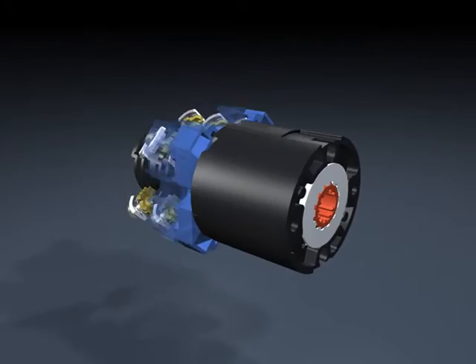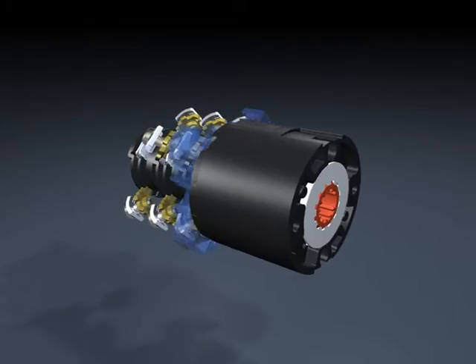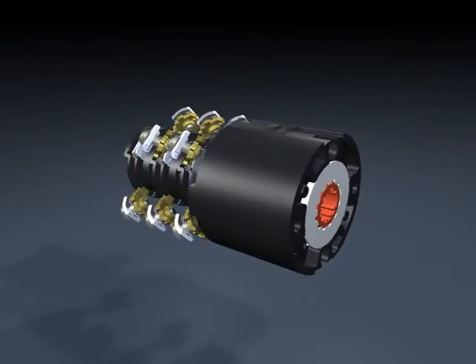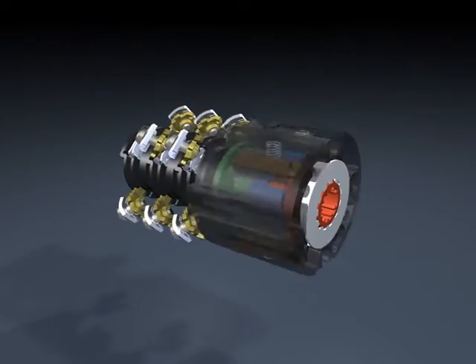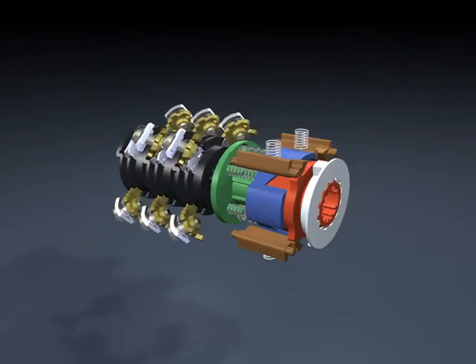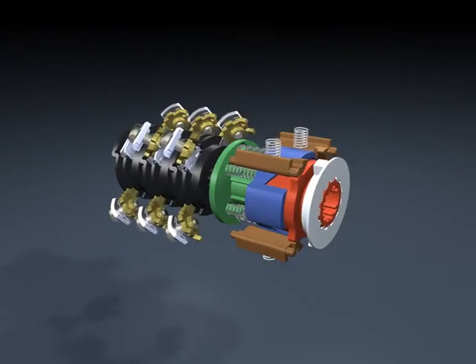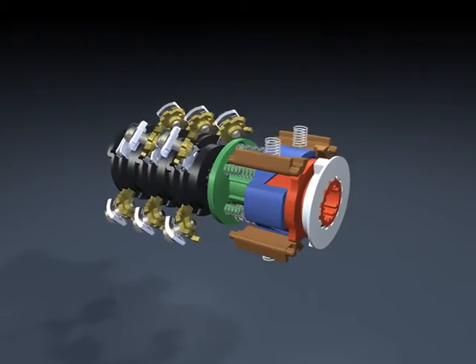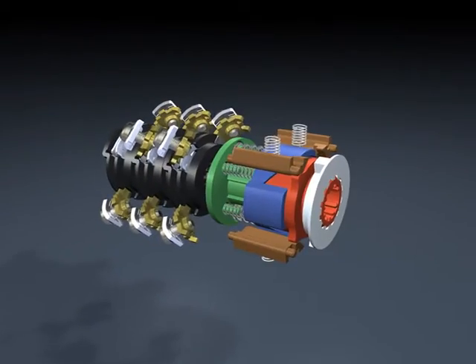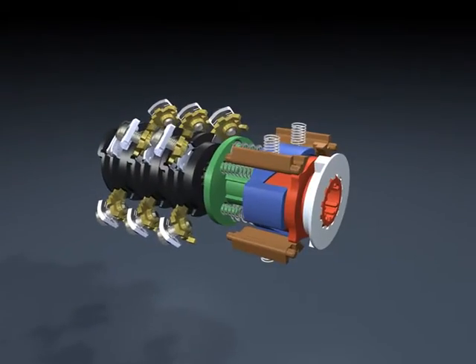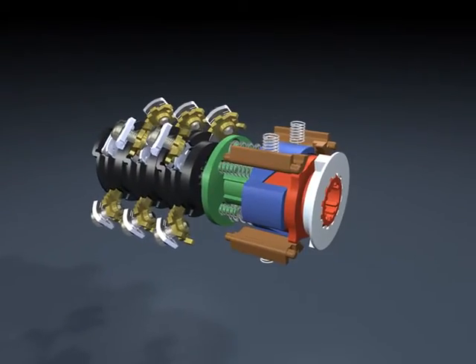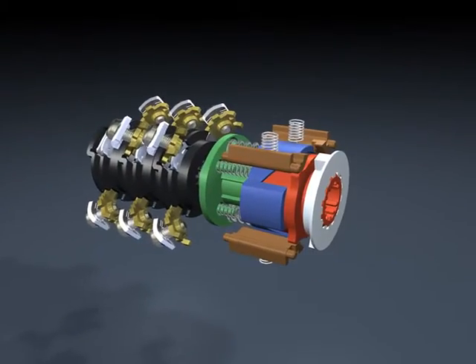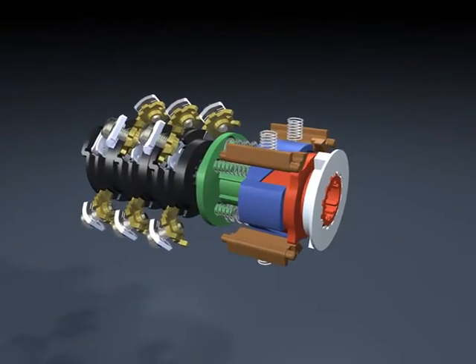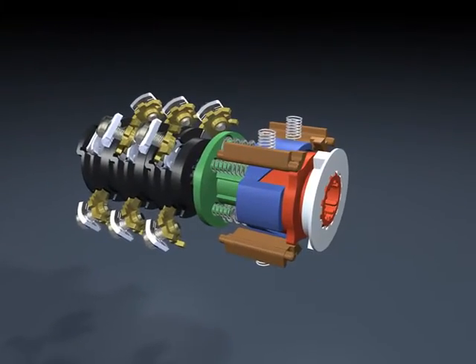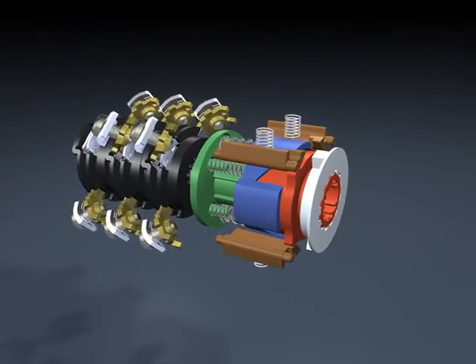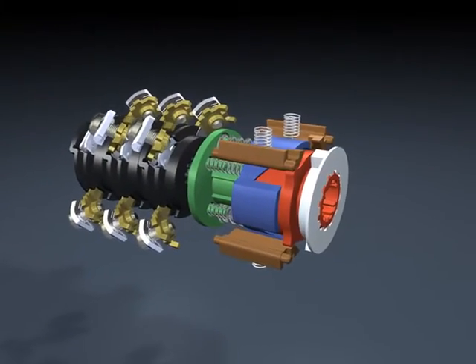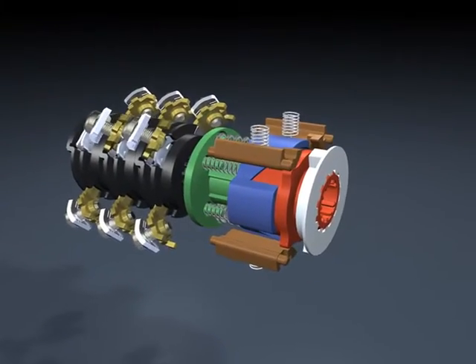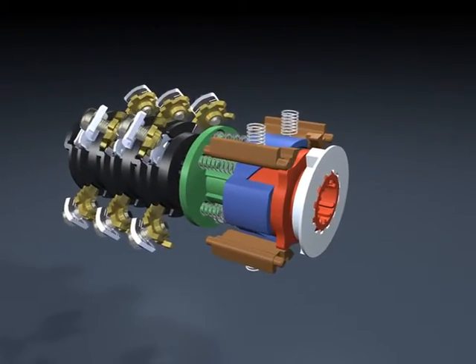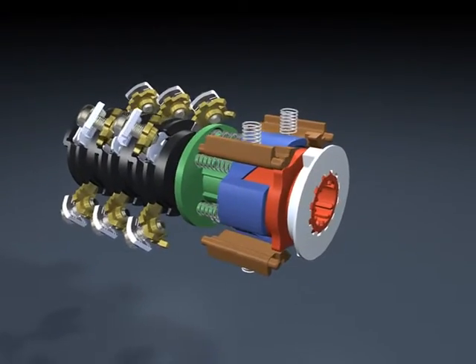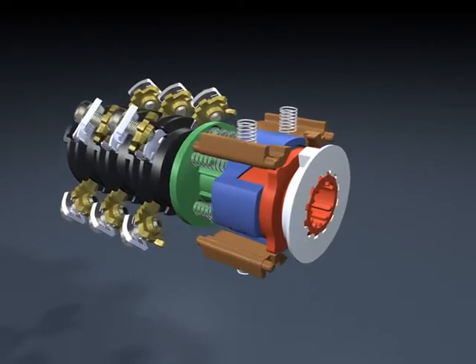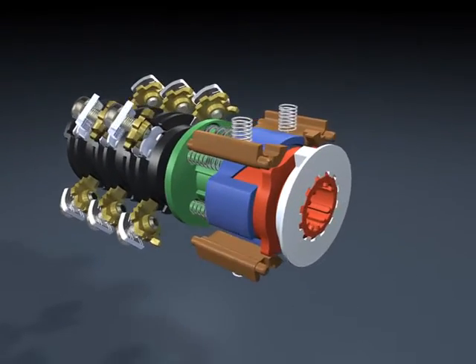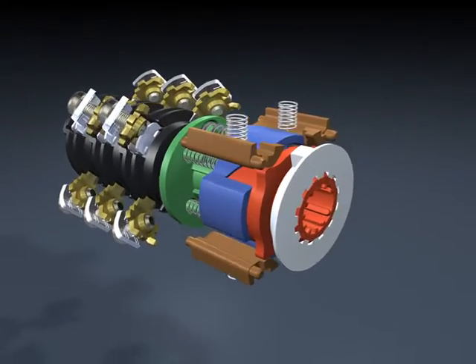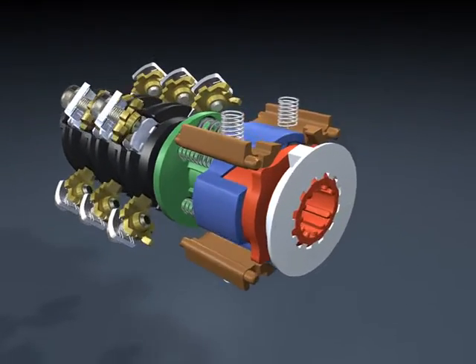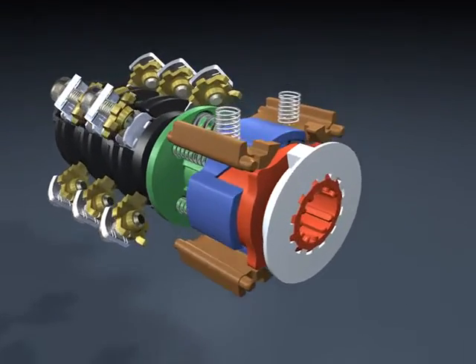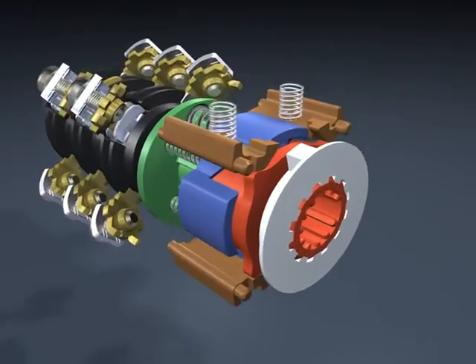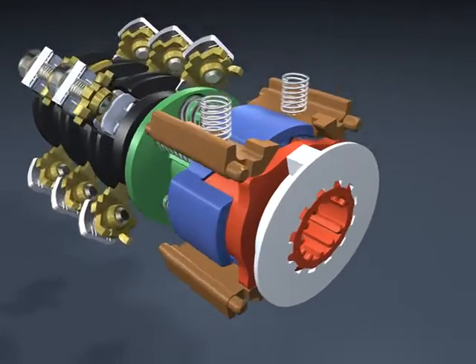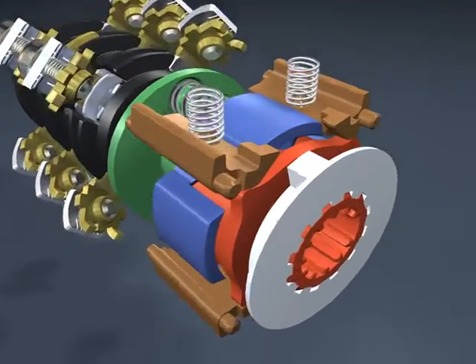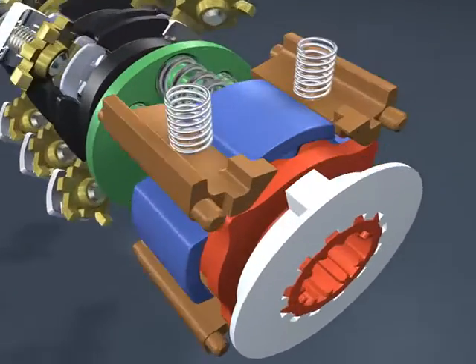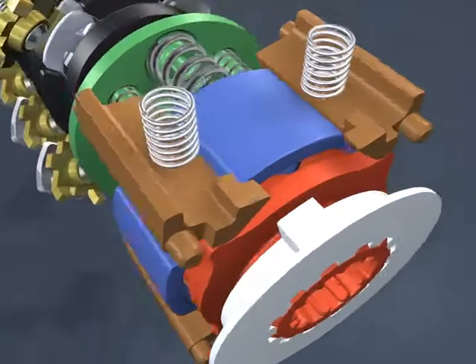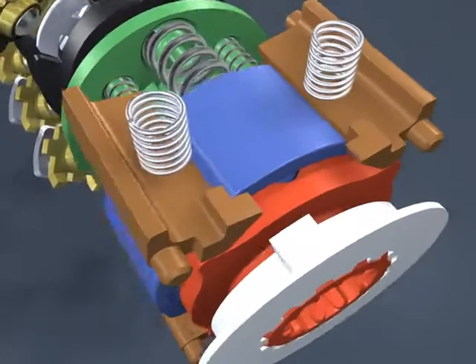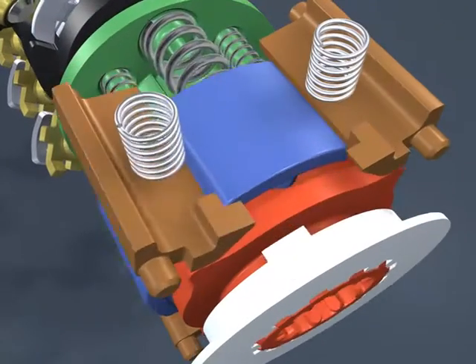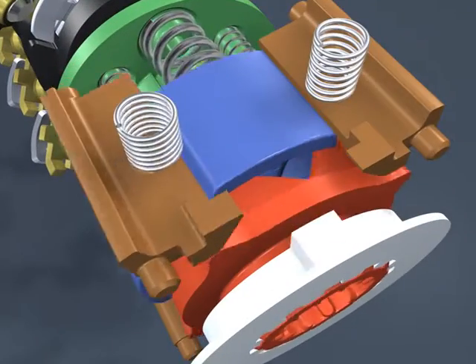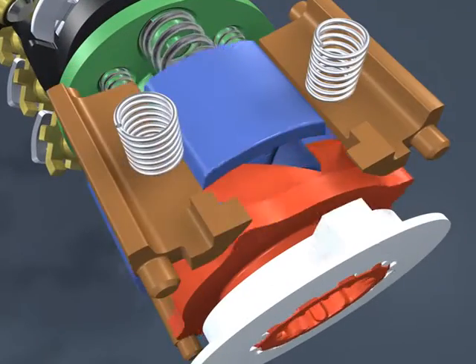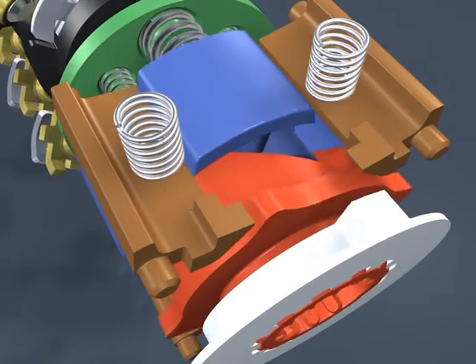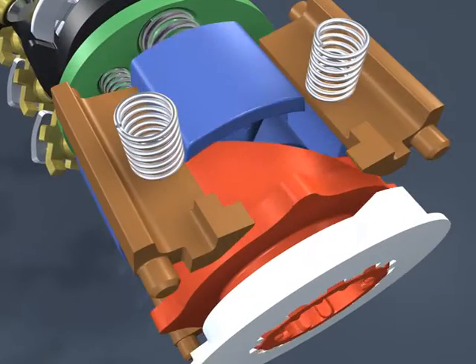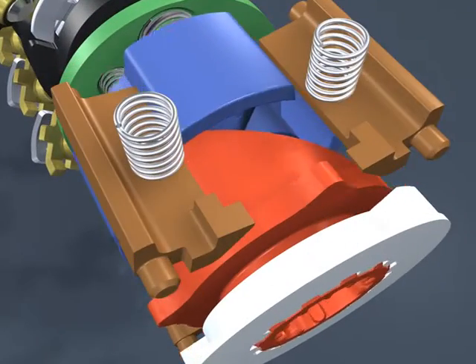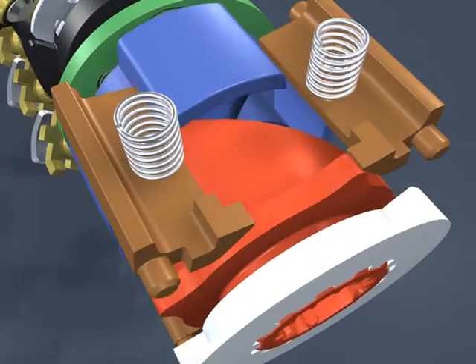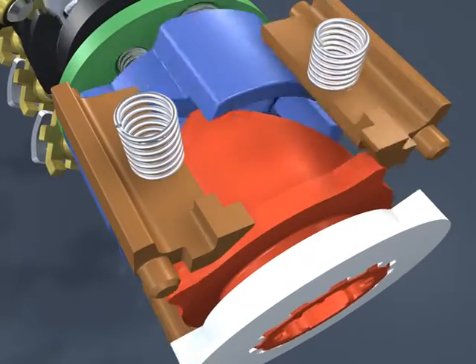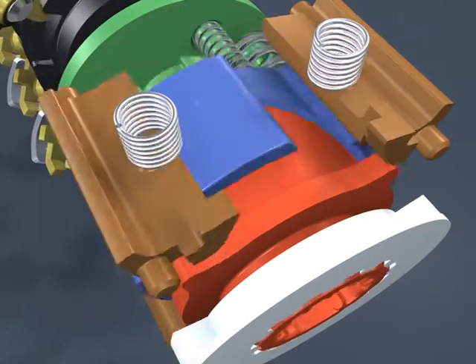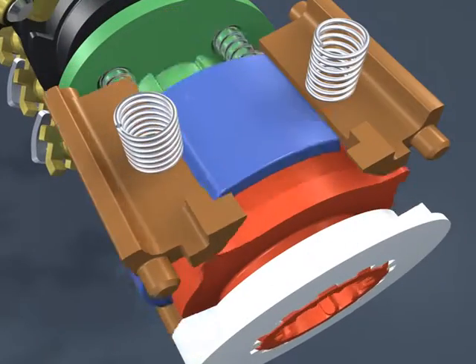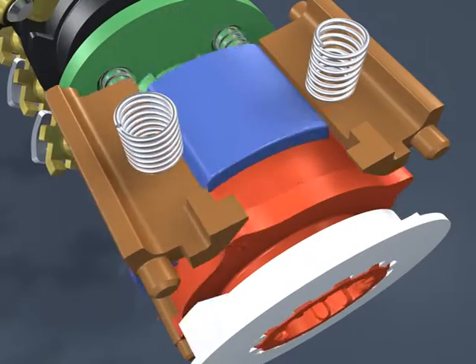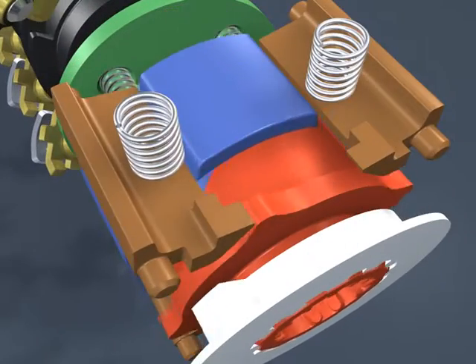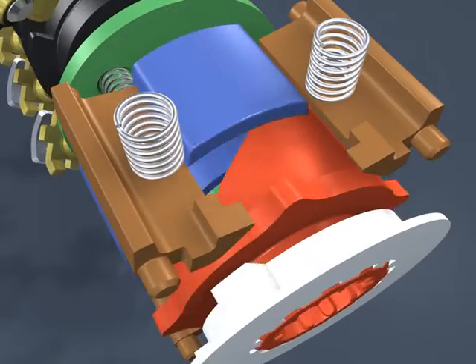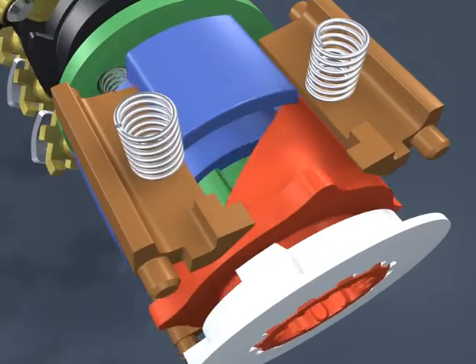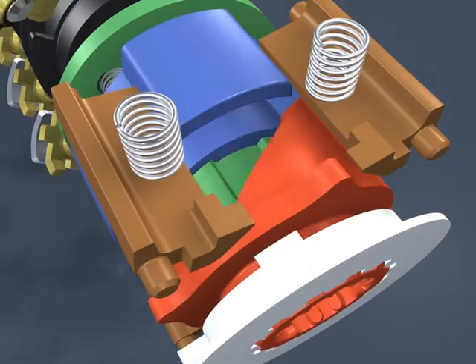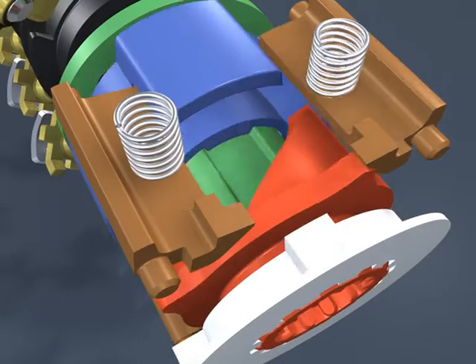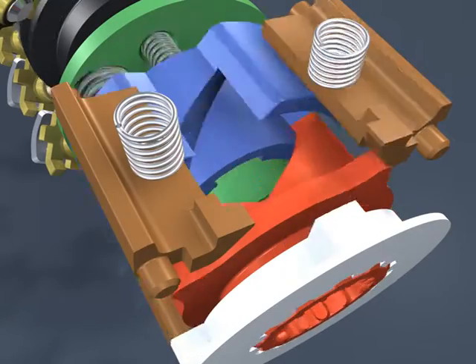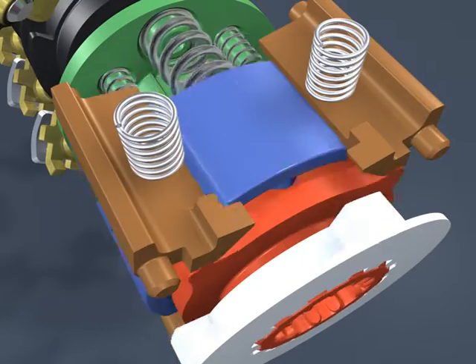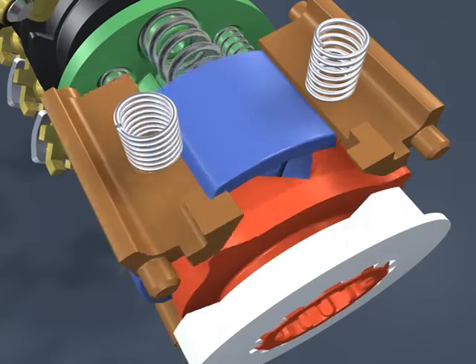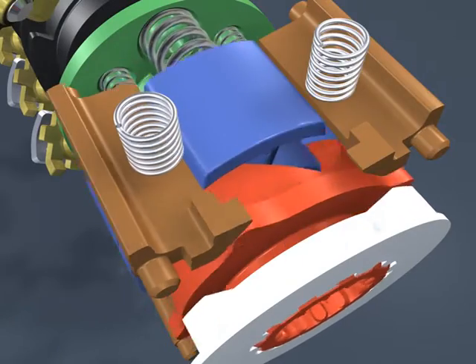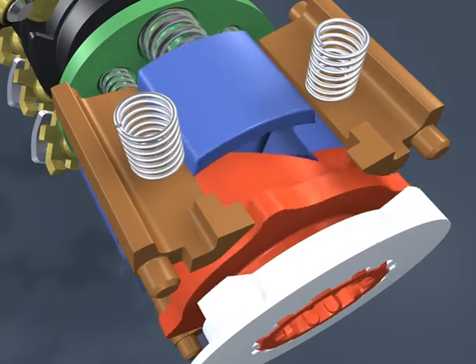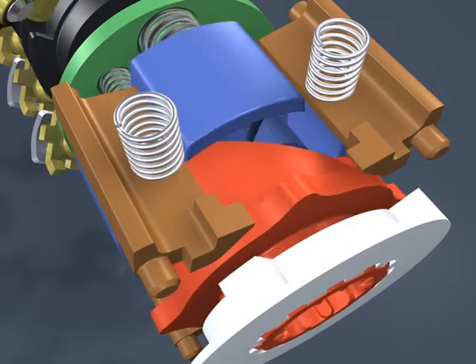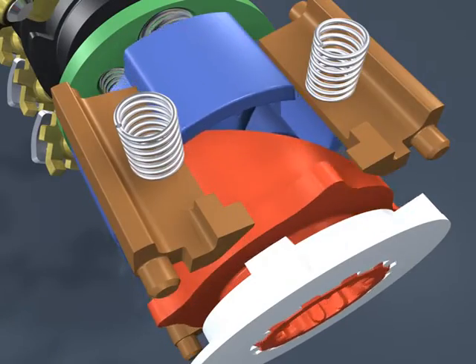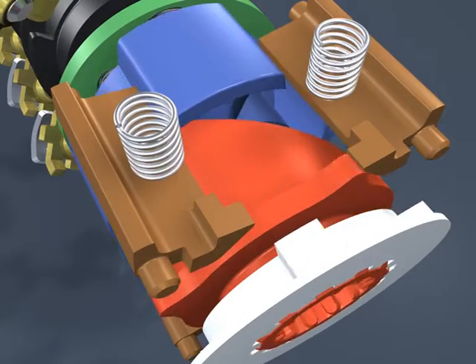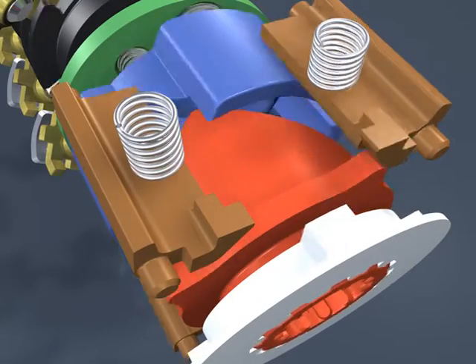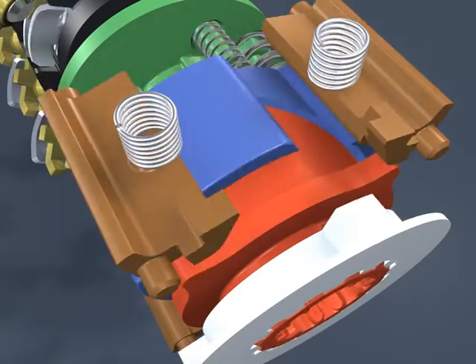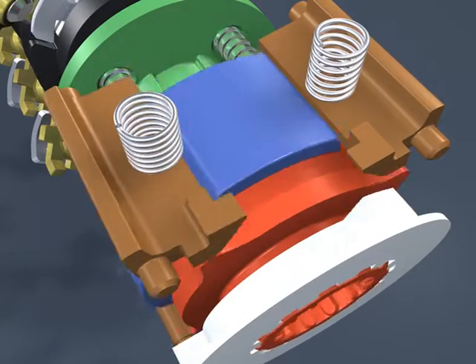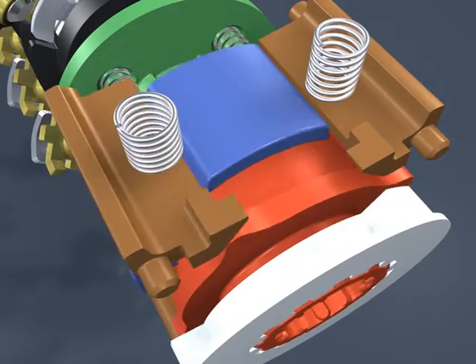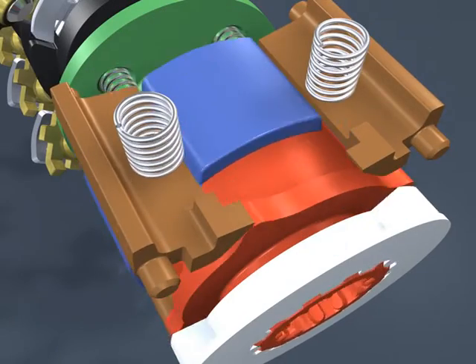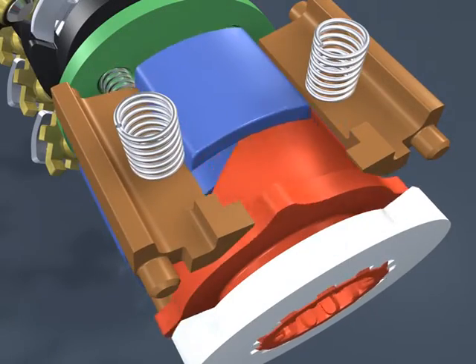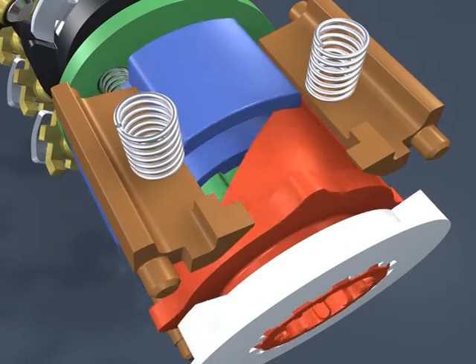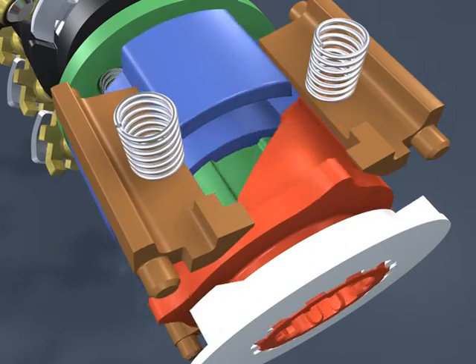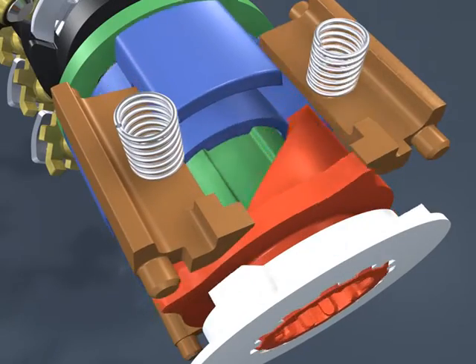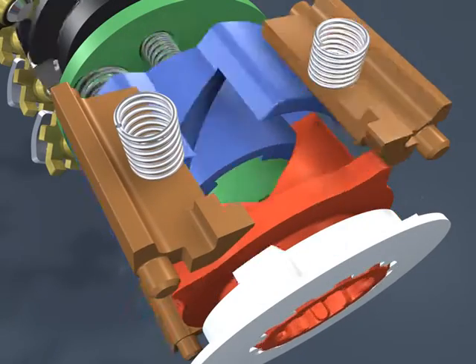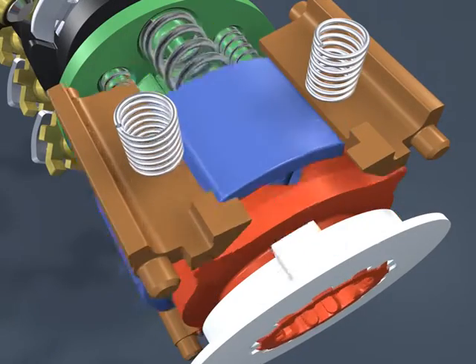The new snap-action latching allows for high and constant switching speed, fully independent from manual operation.